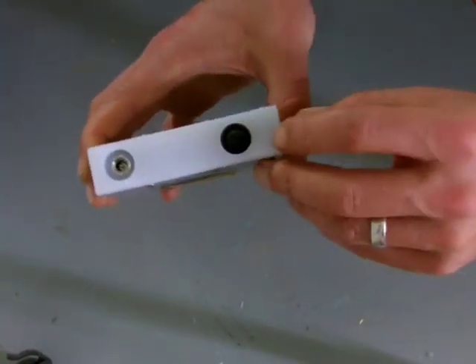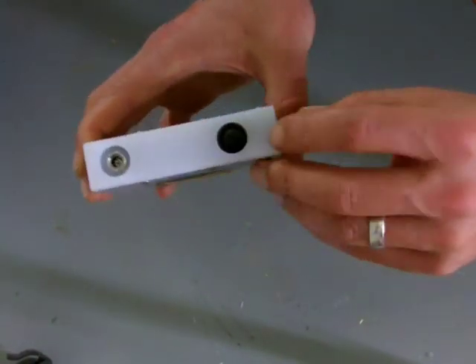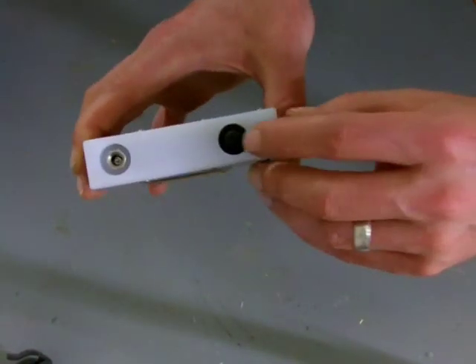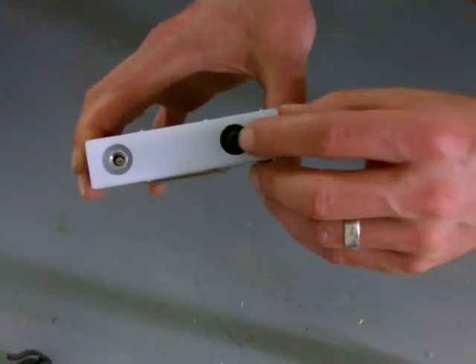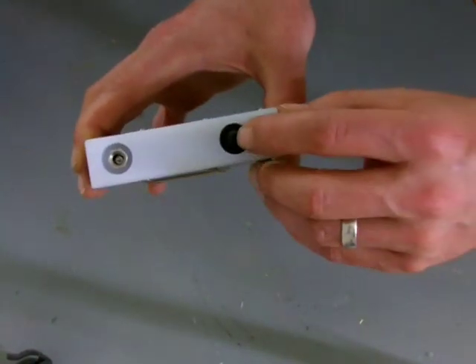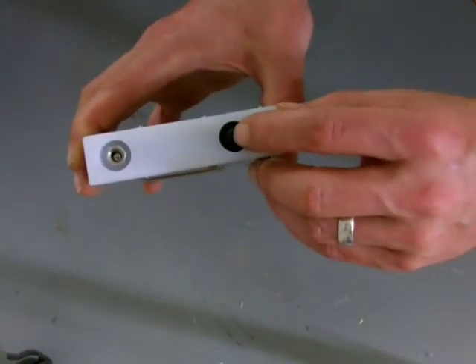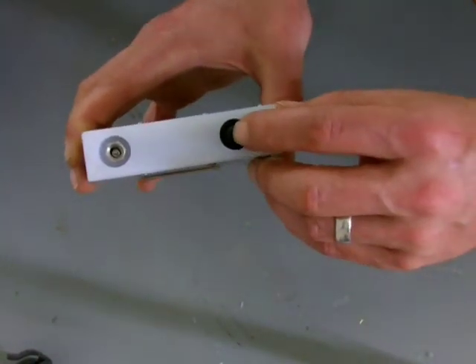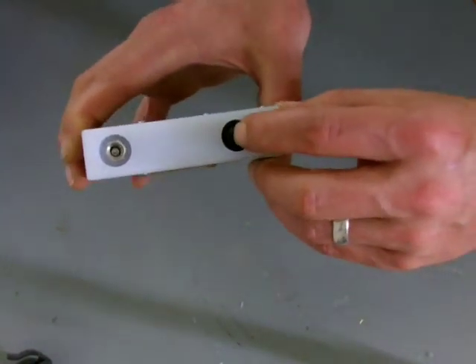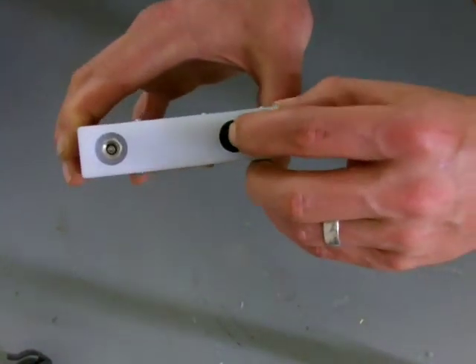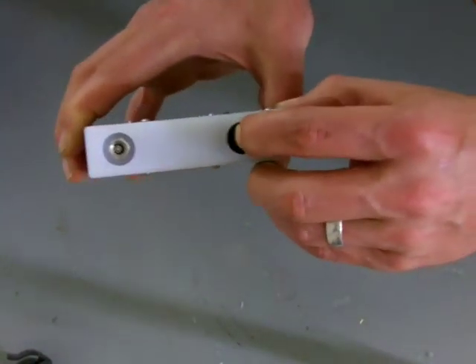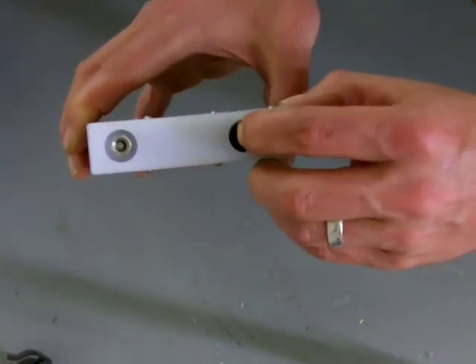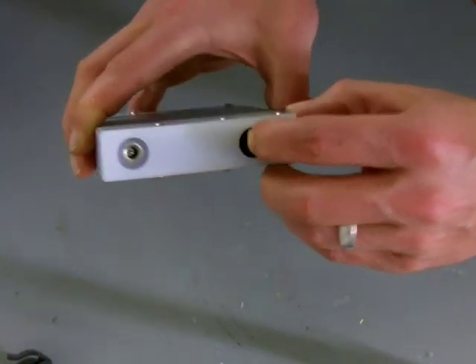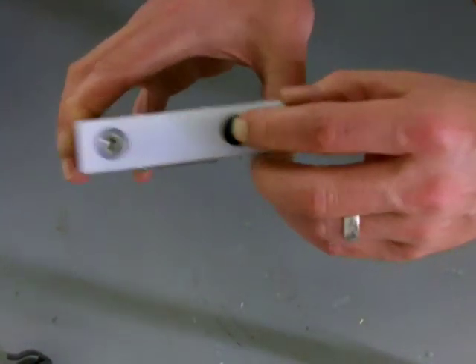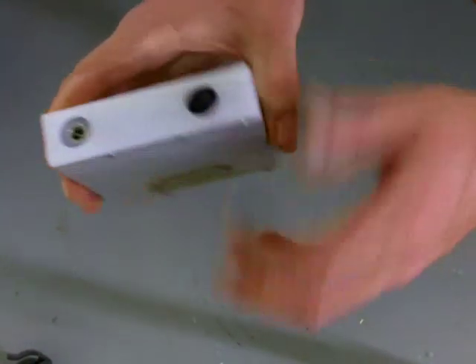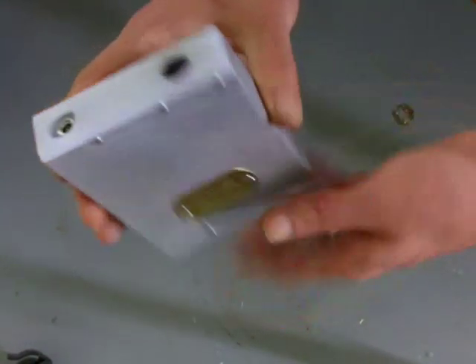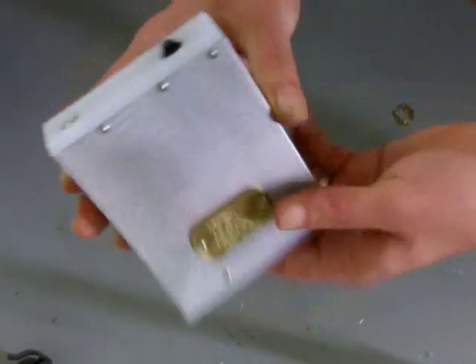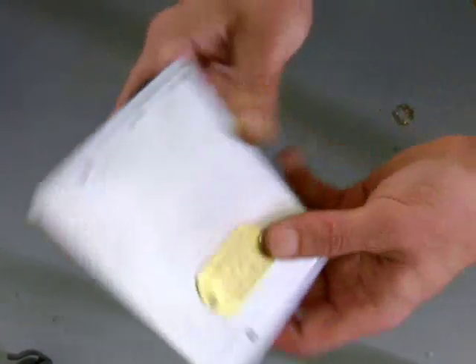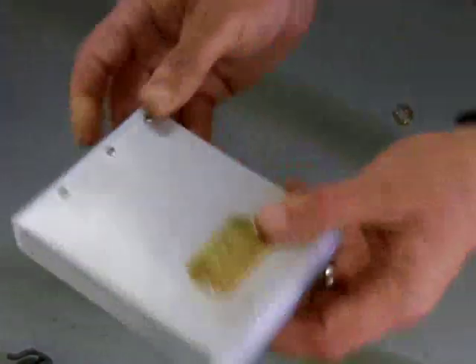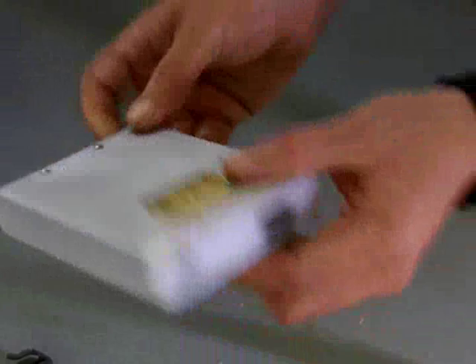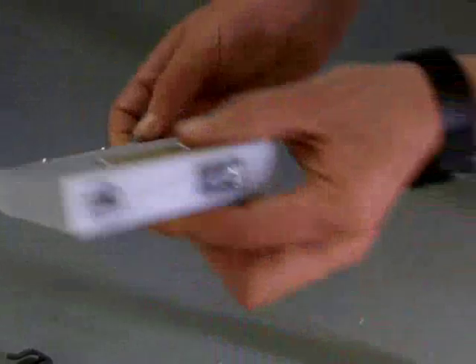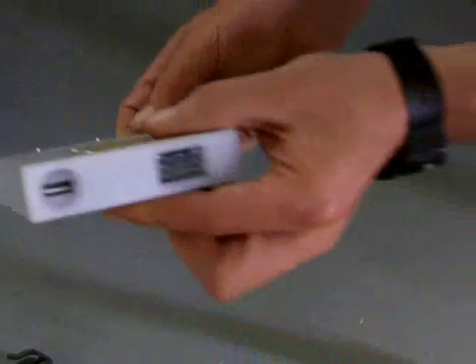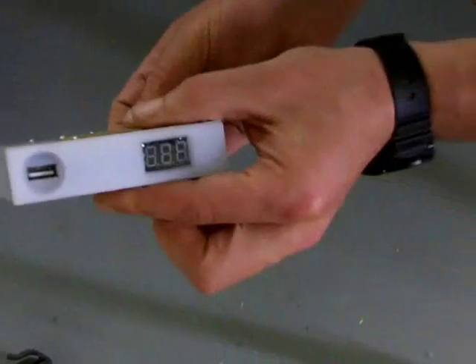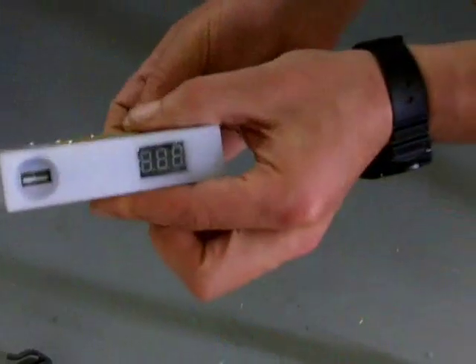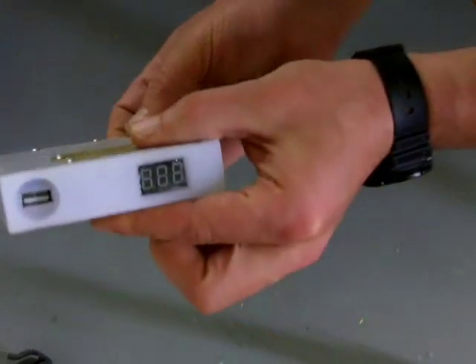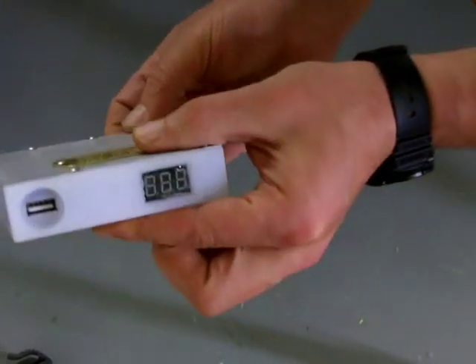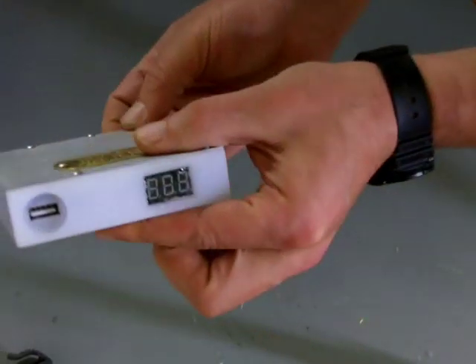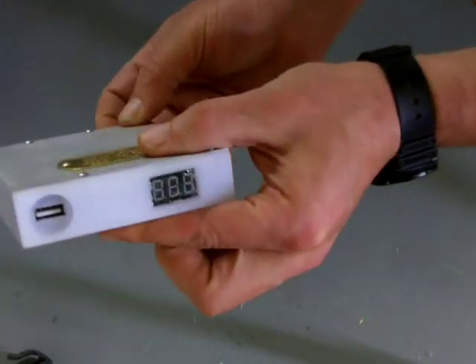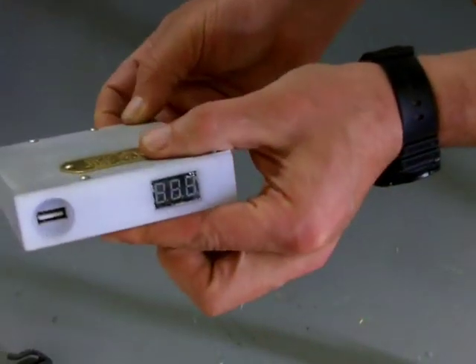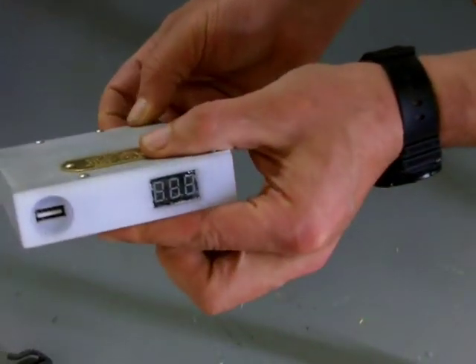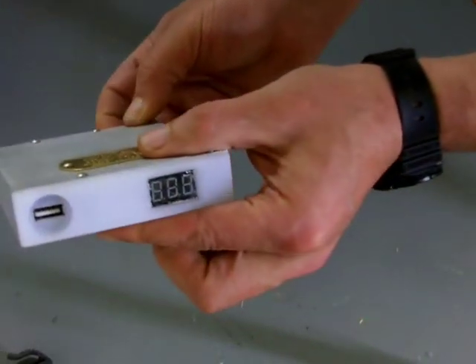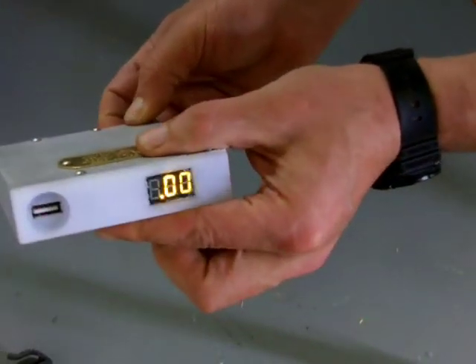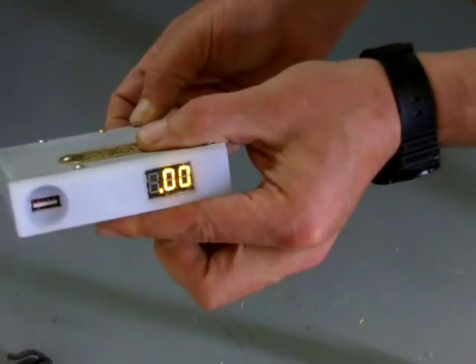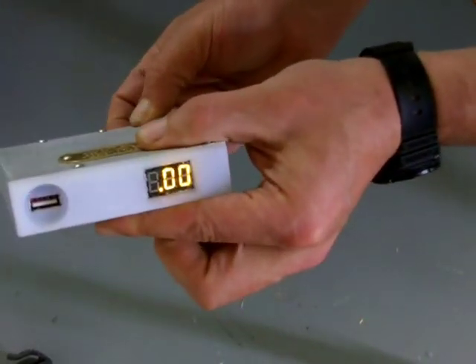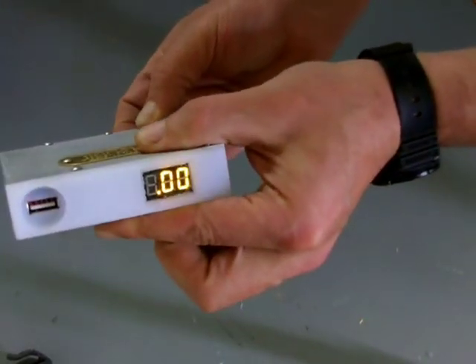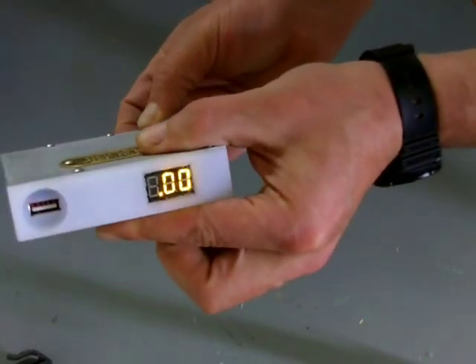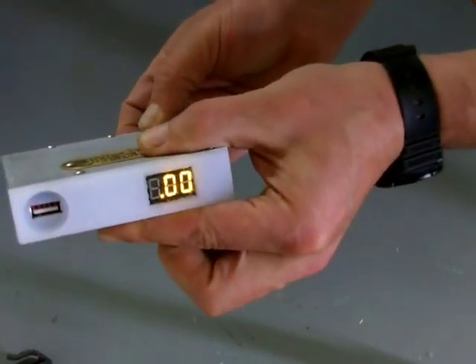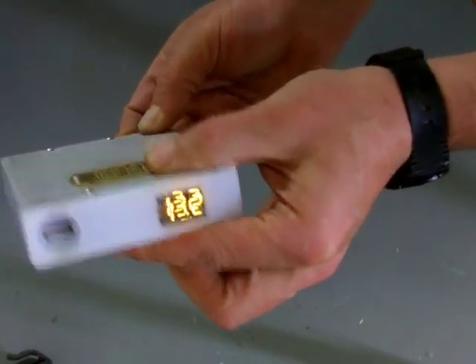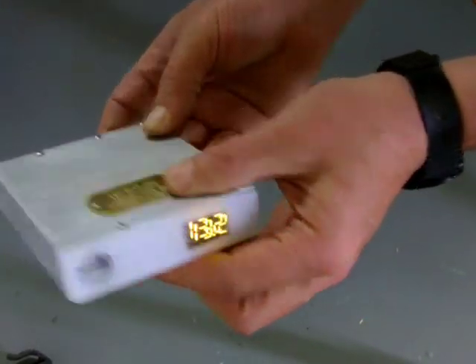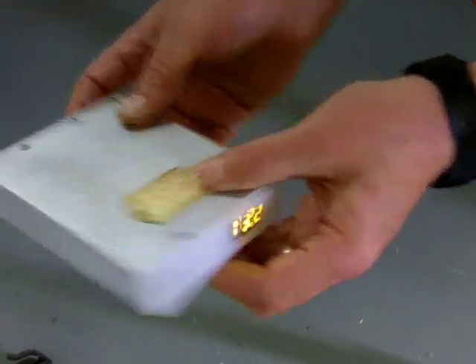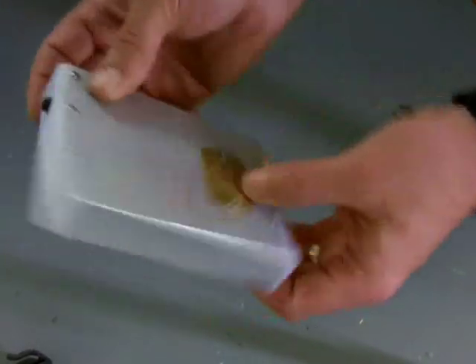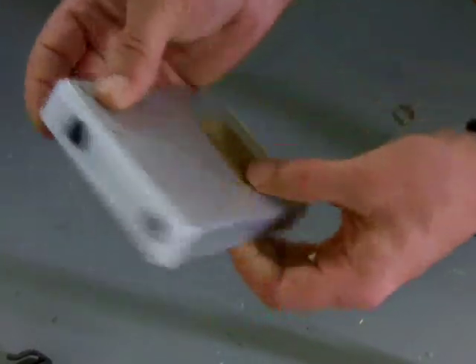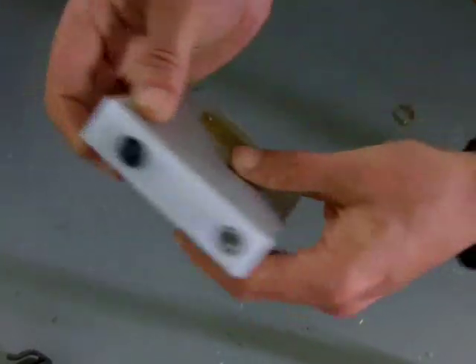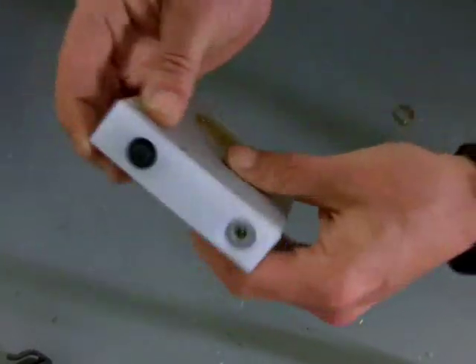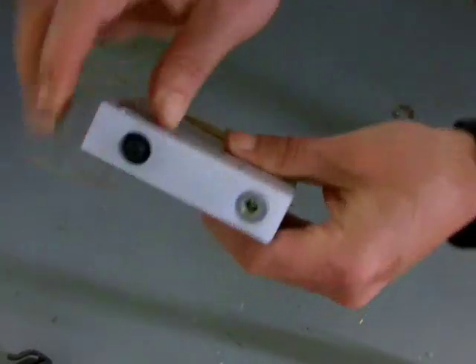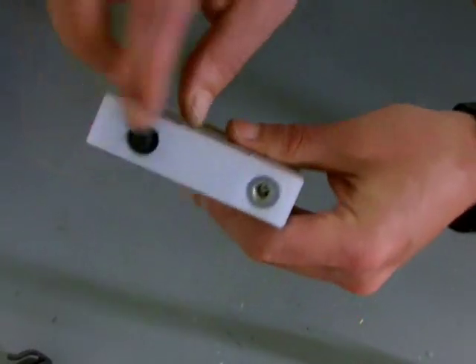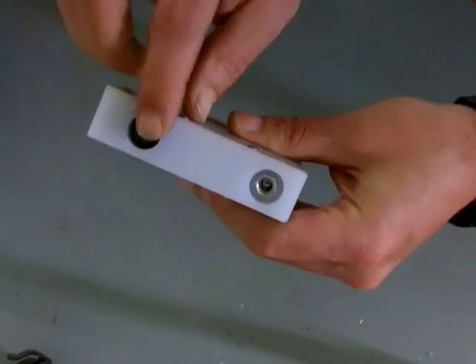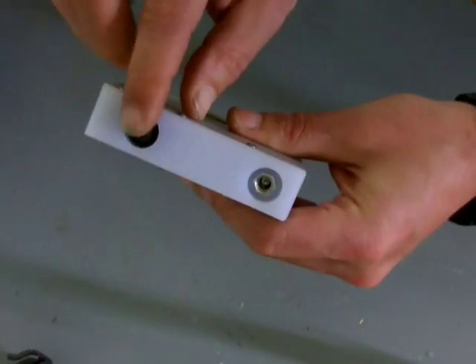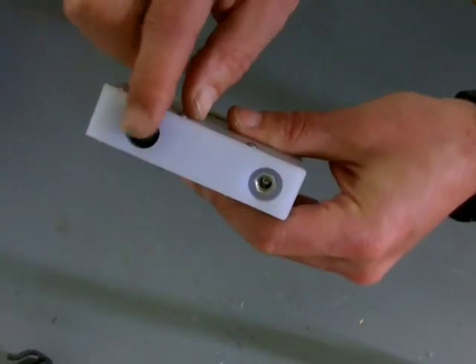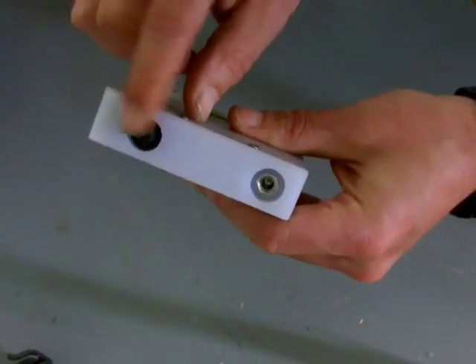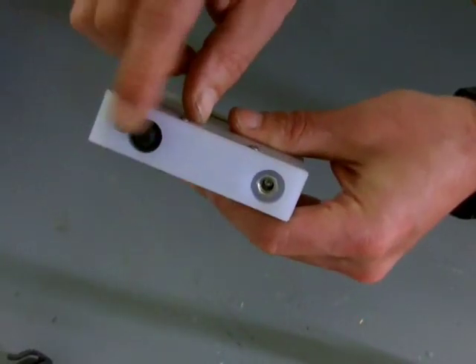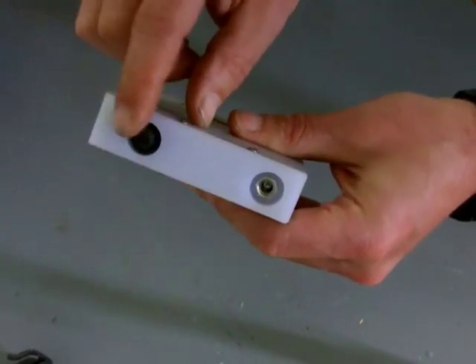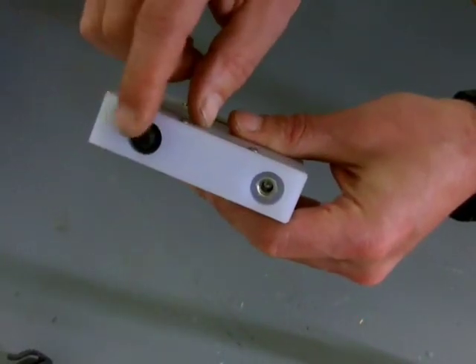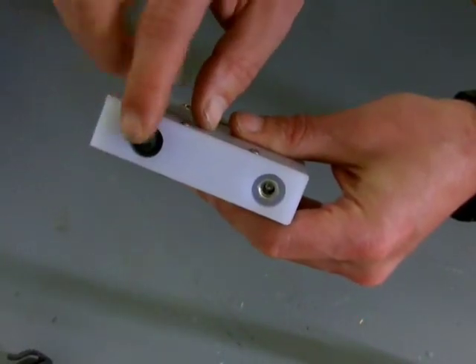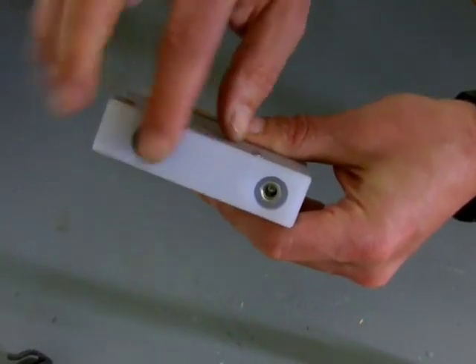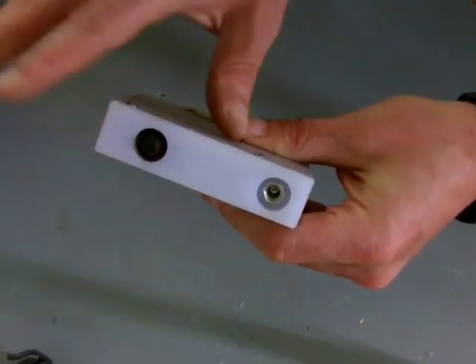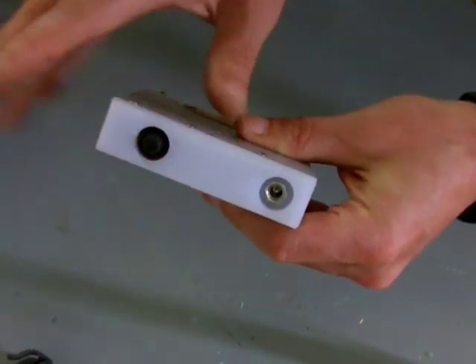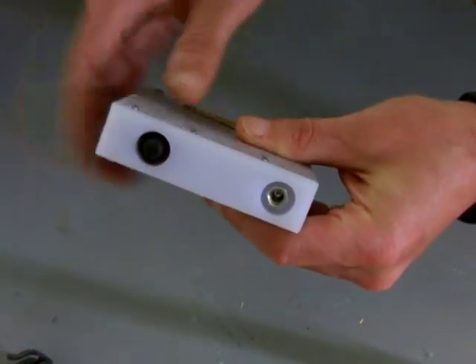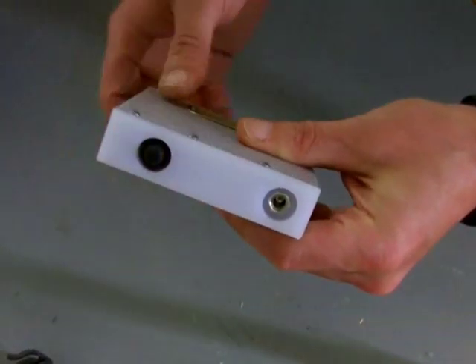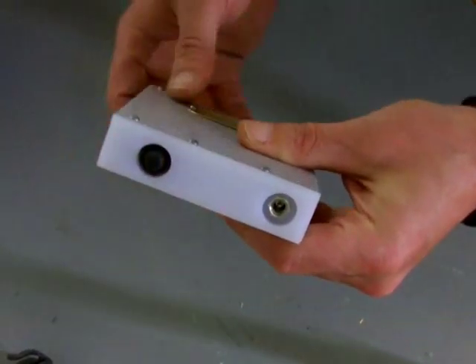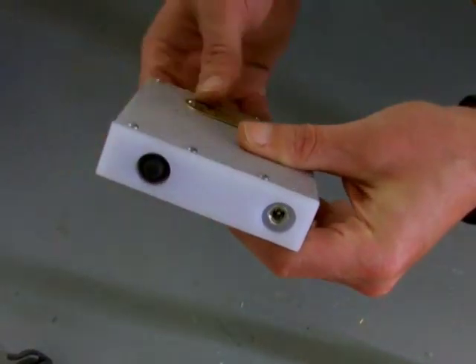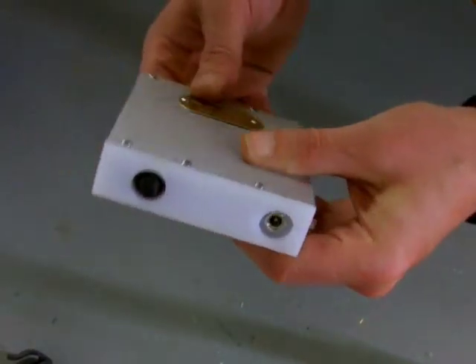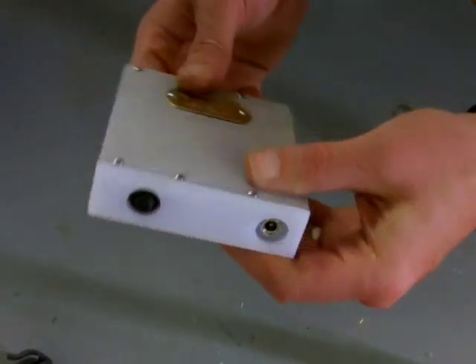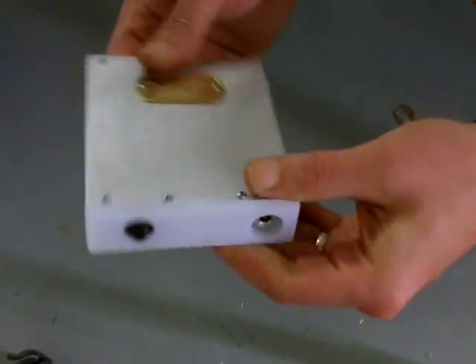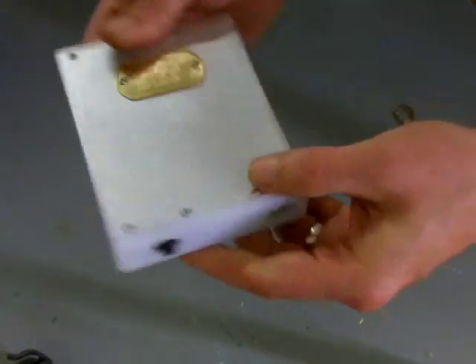This is the on/off button for the system. It's a little difficult to push — that's on purpose. This is thick rubber, and it's entirely waterproof.